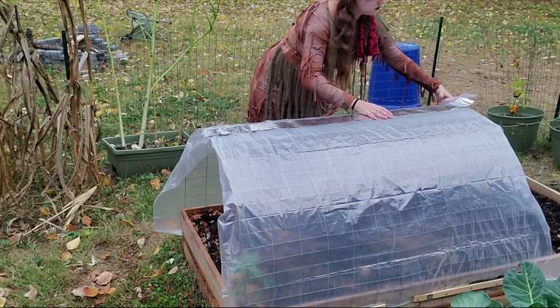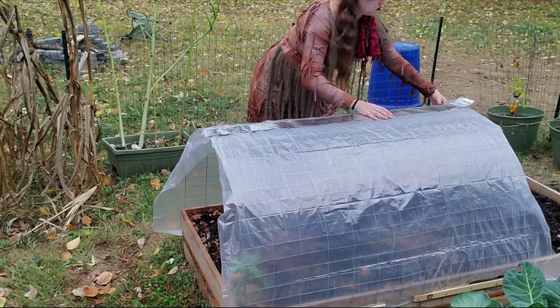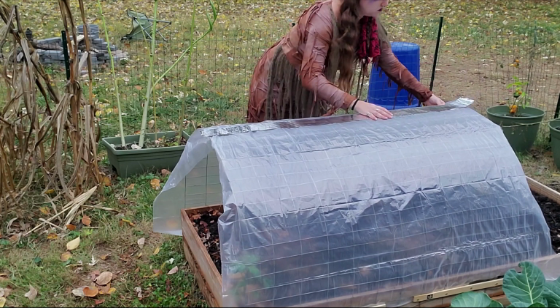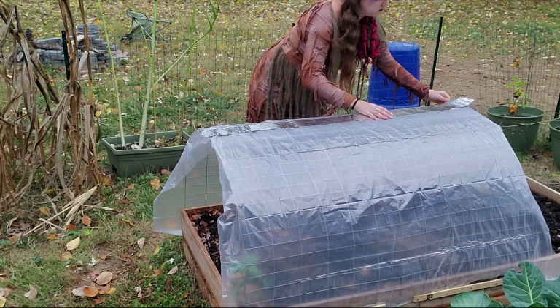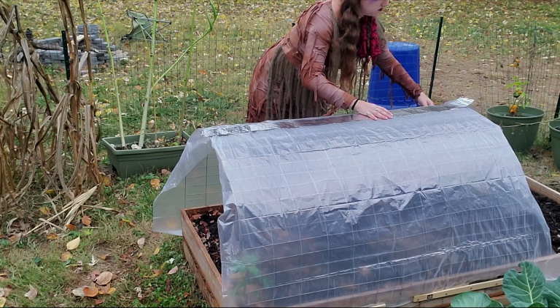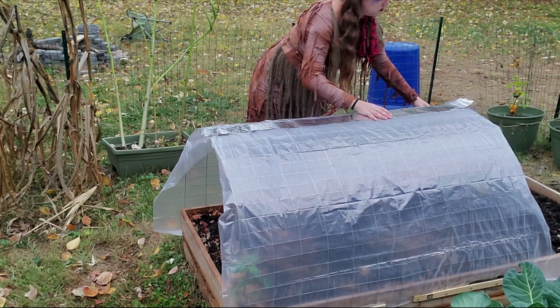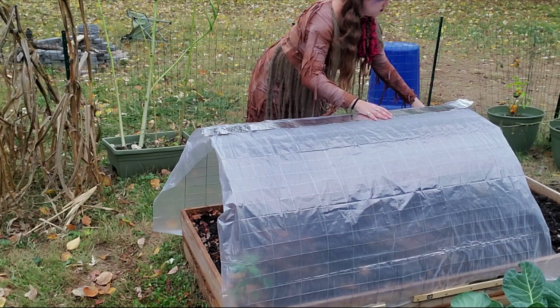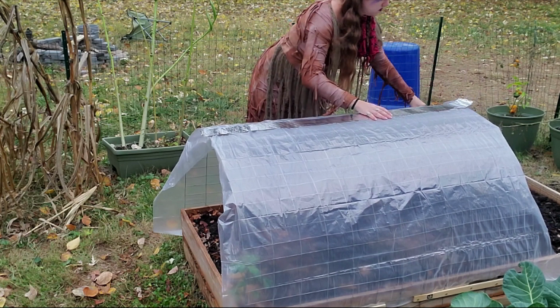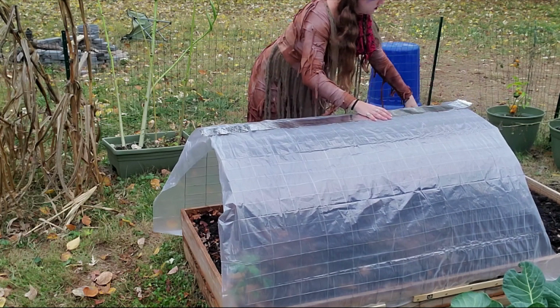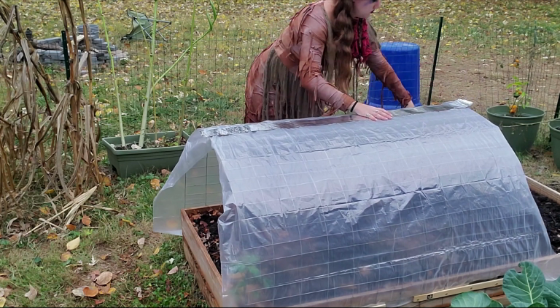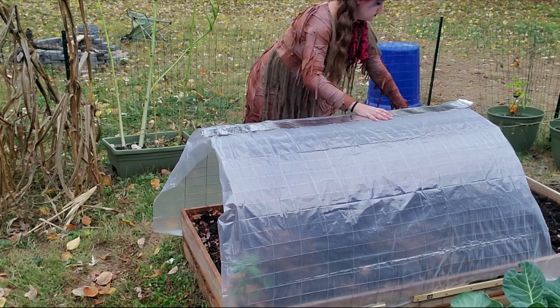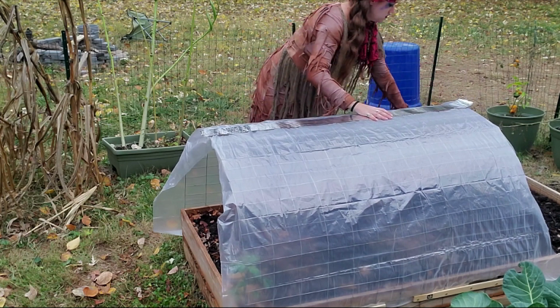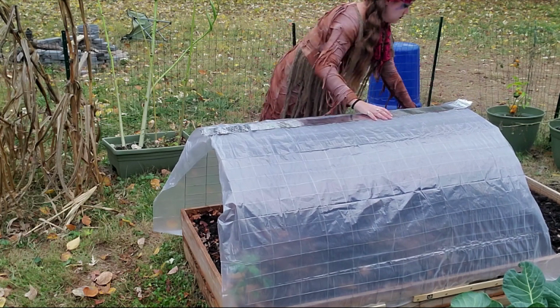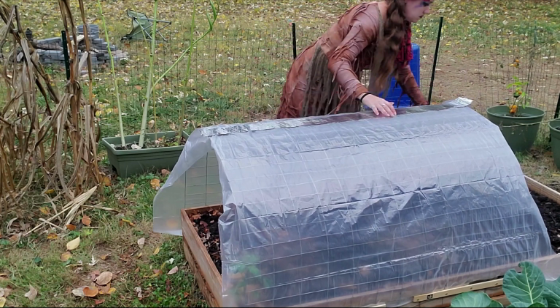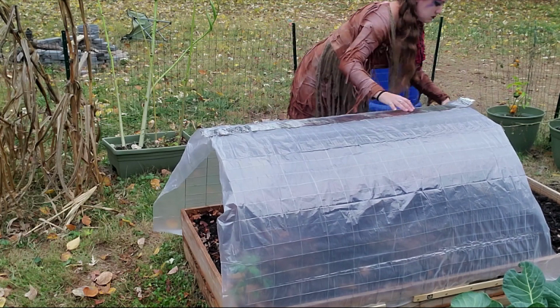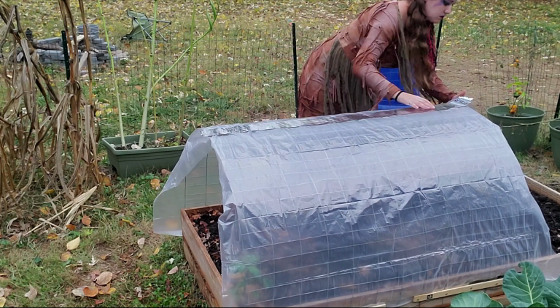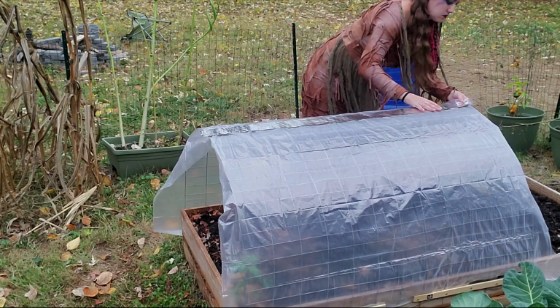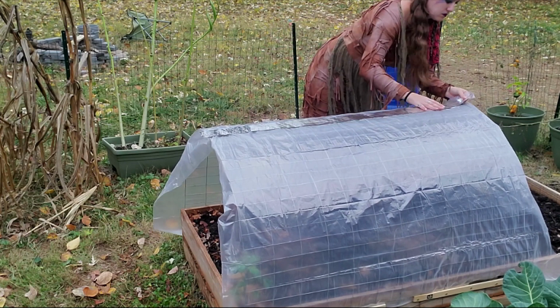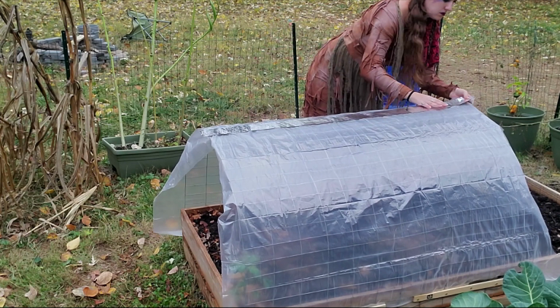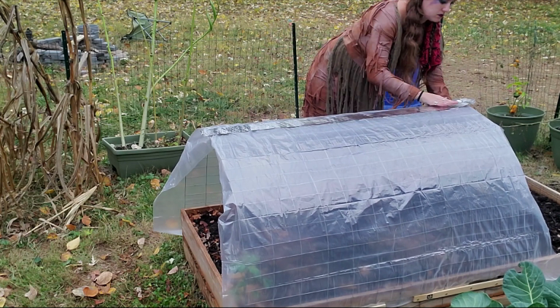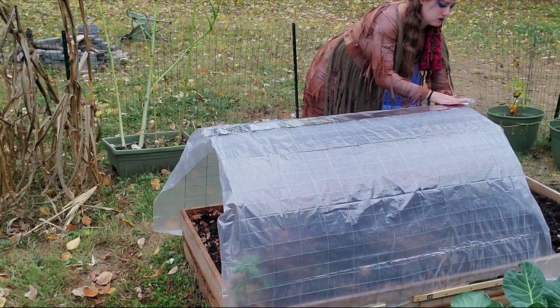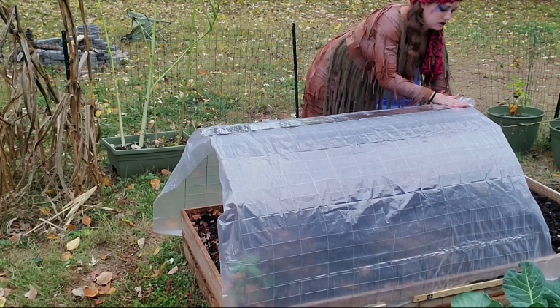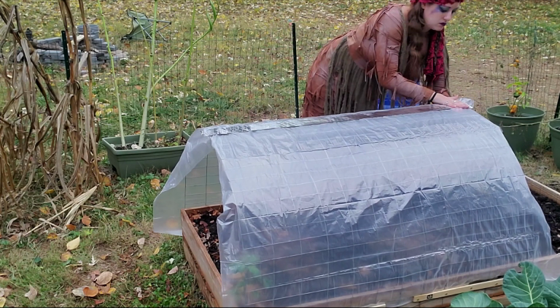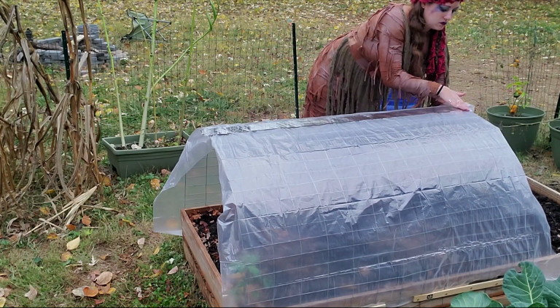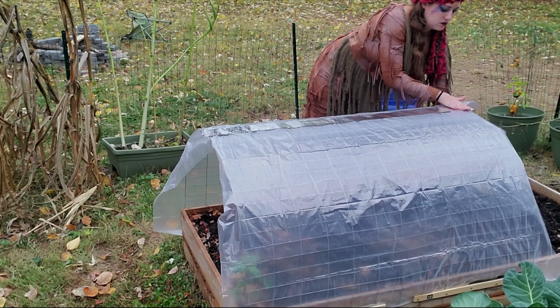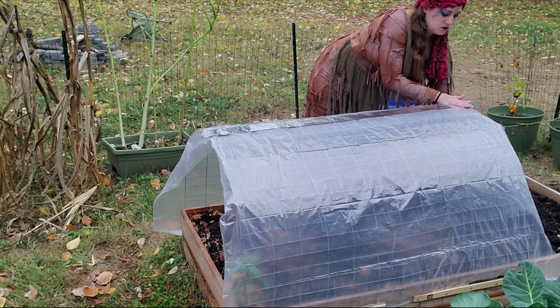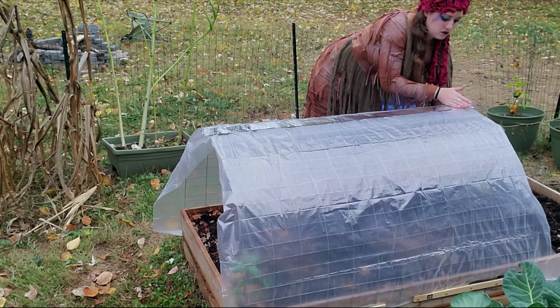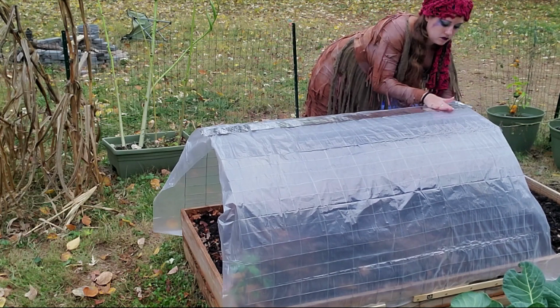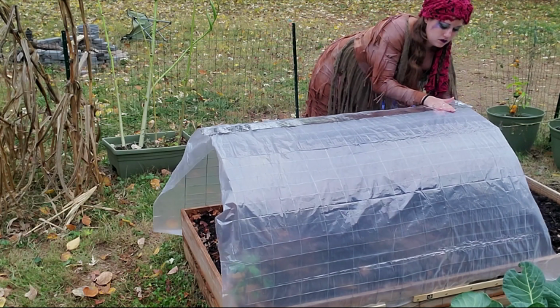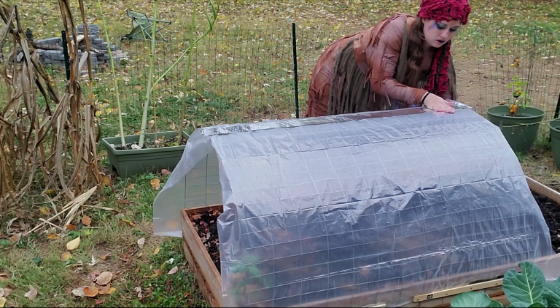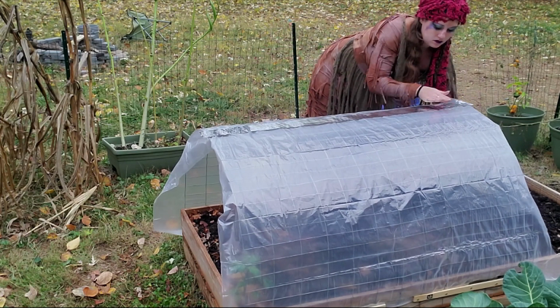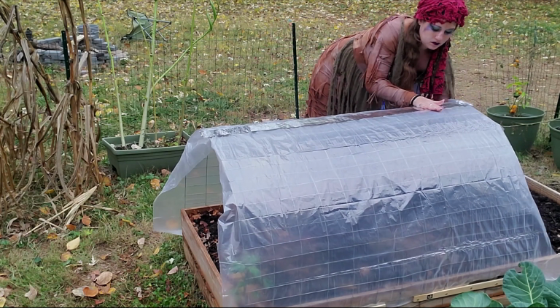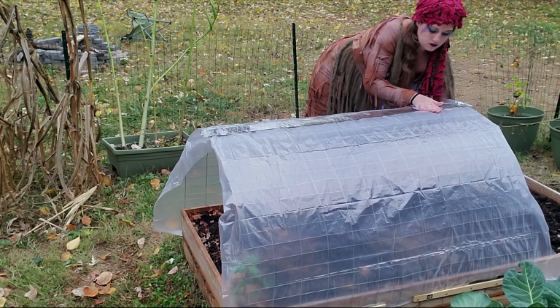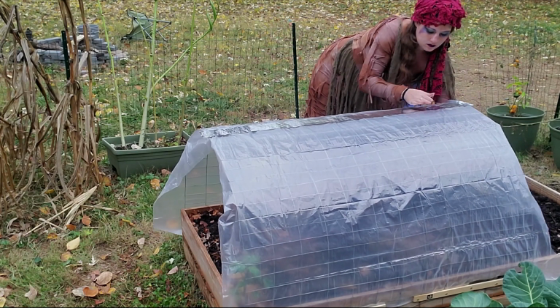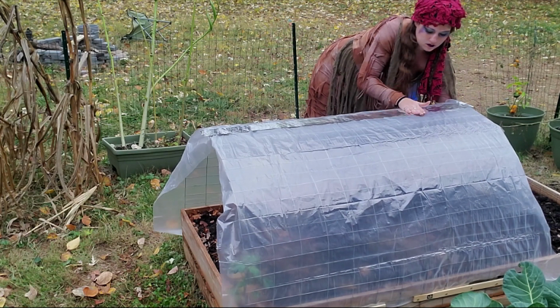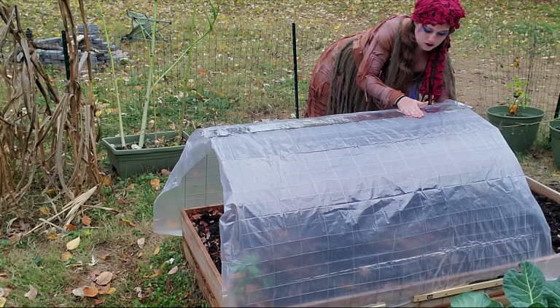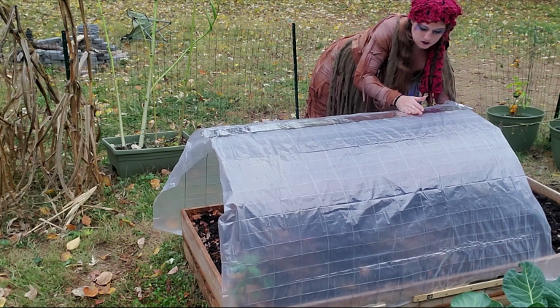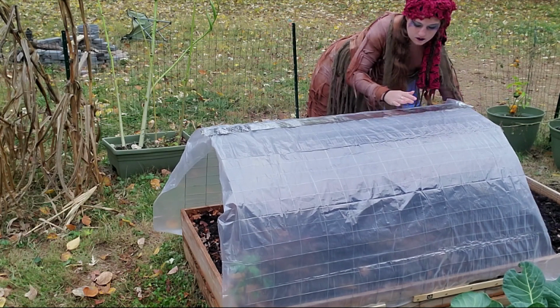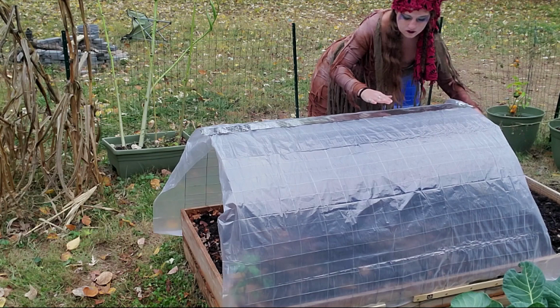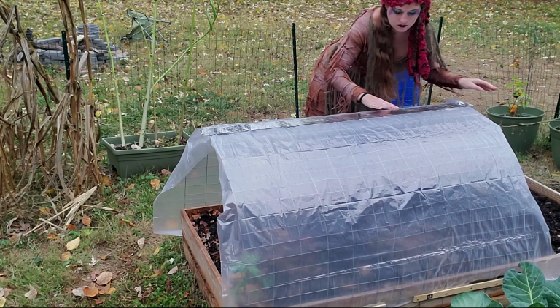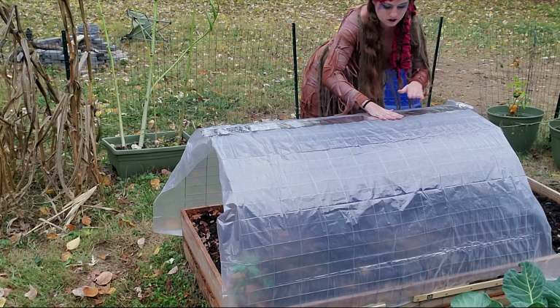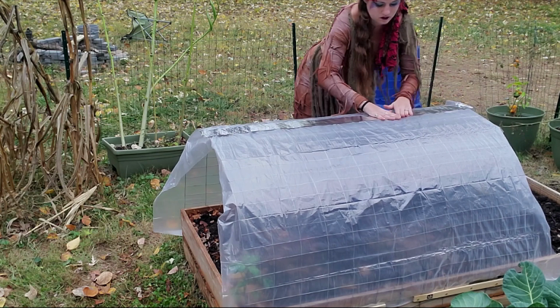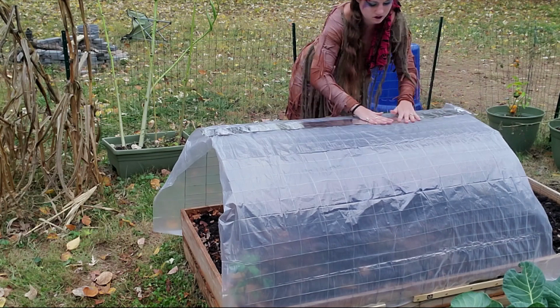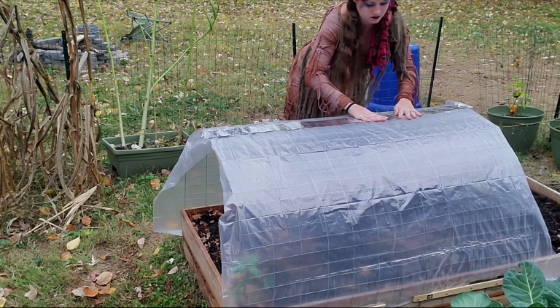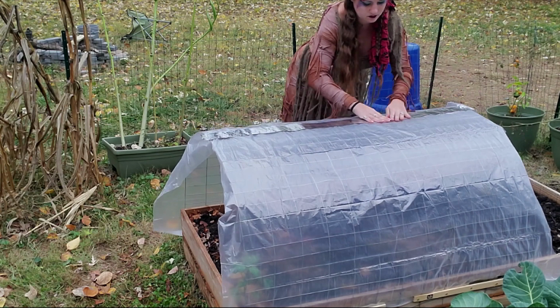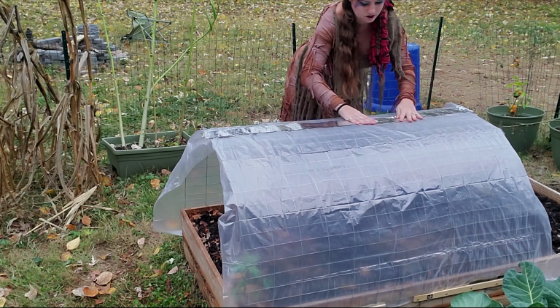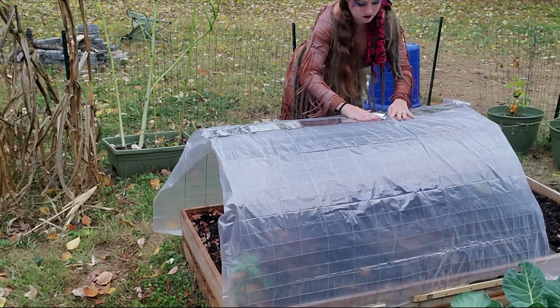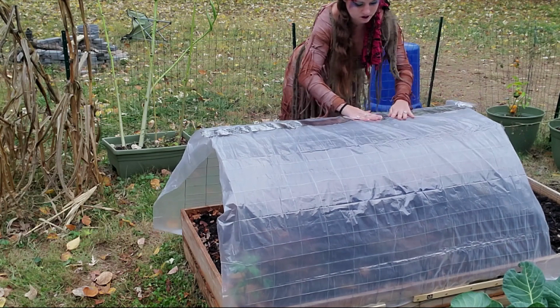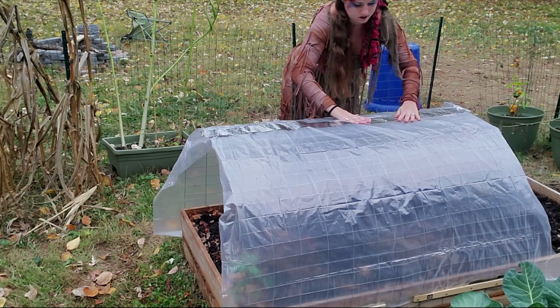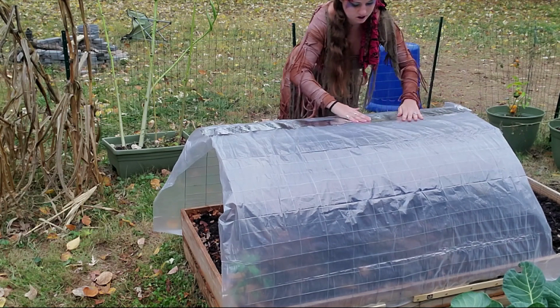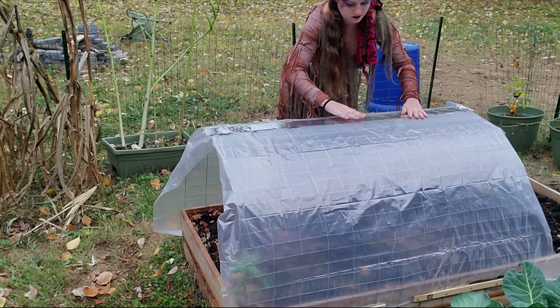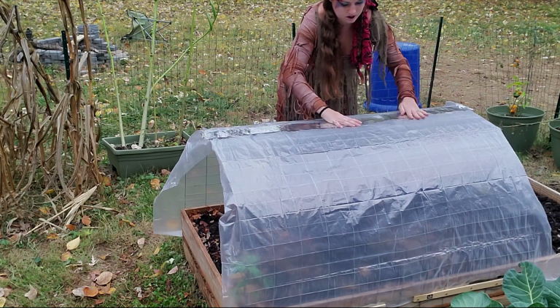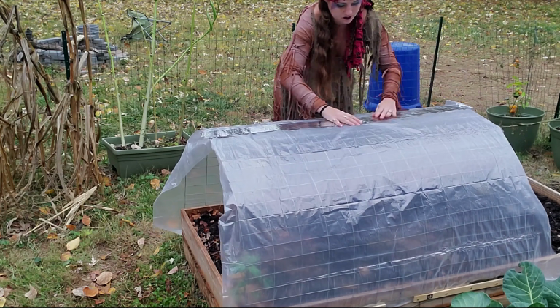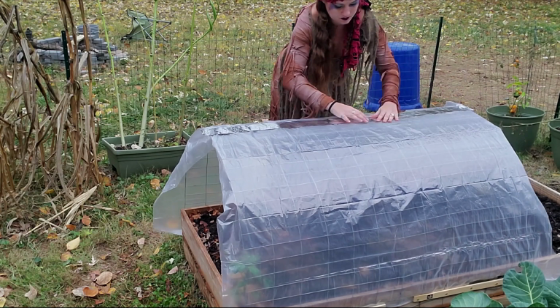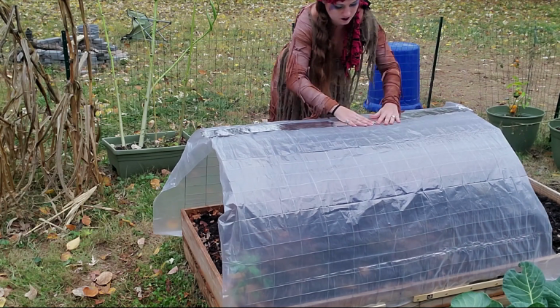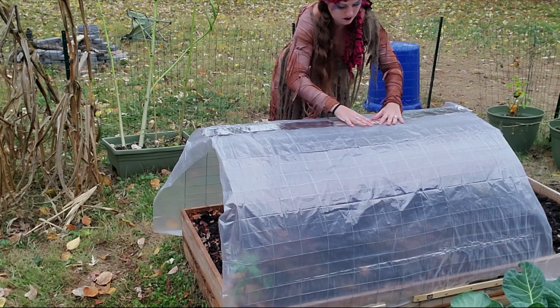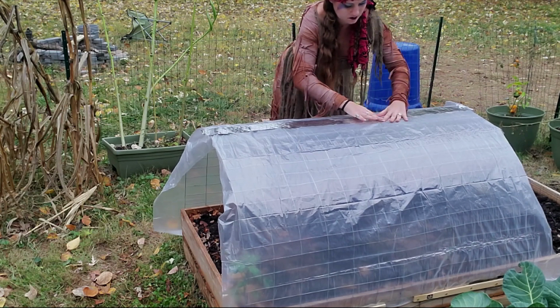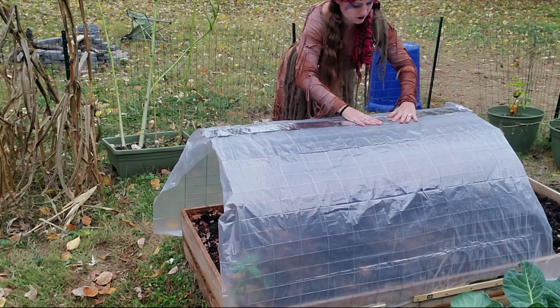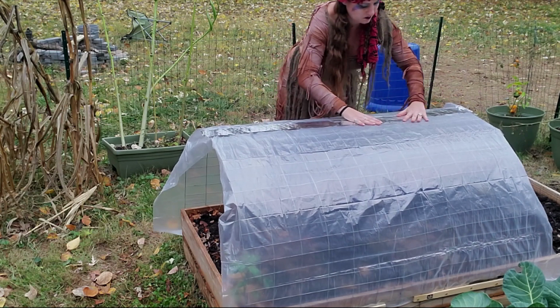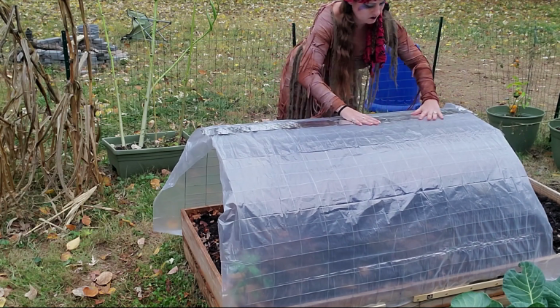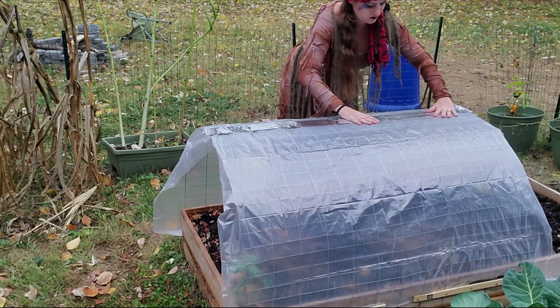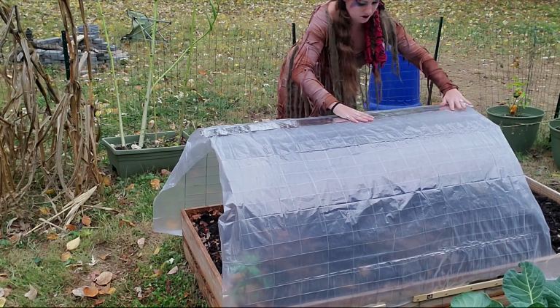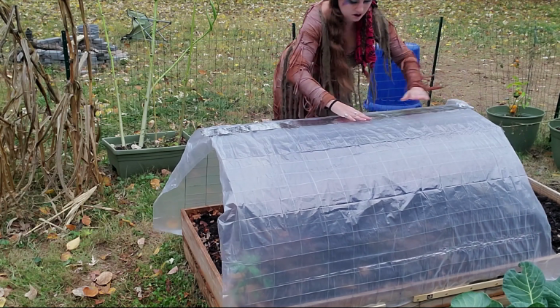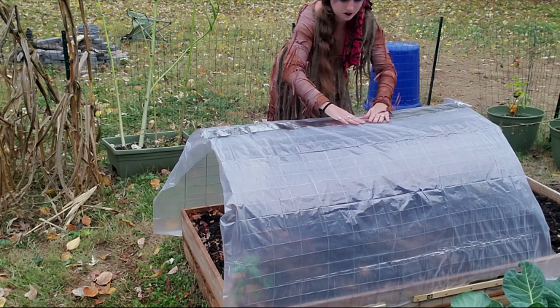Once the plastic was actually nailed to the frame, I didn't really have a way to get in there and press it down flat, so that was kind of a challenge.